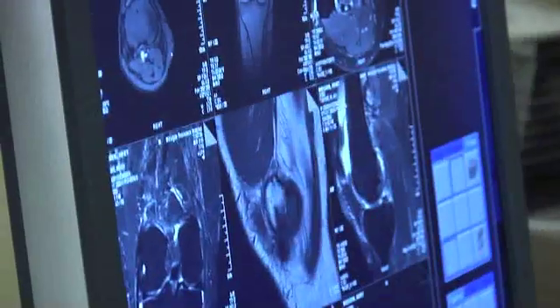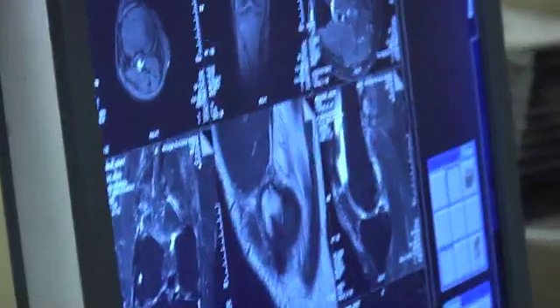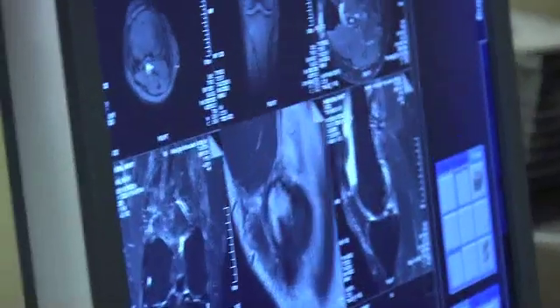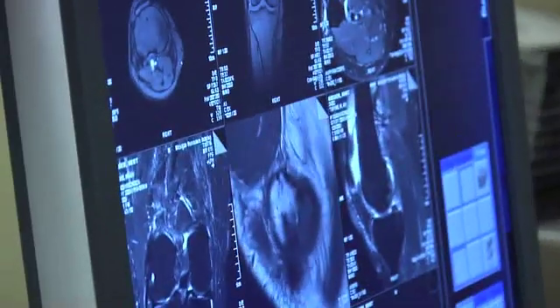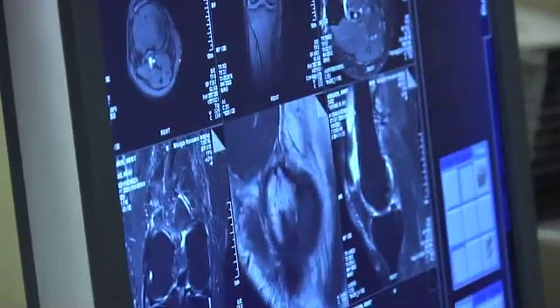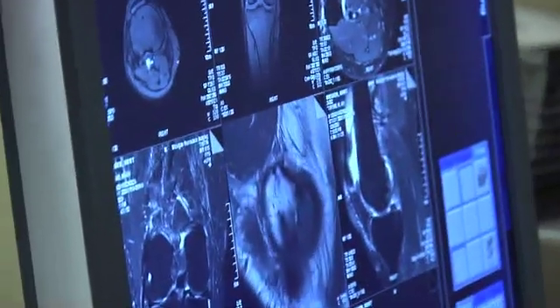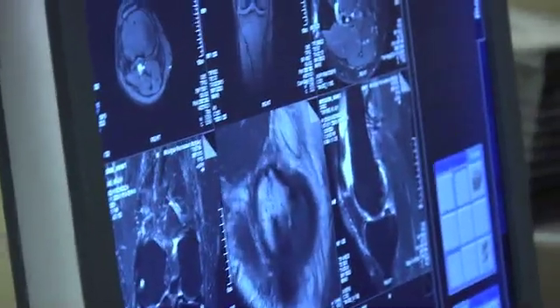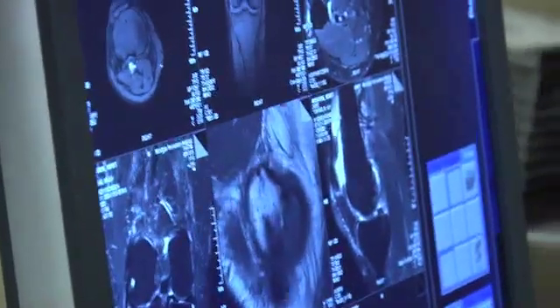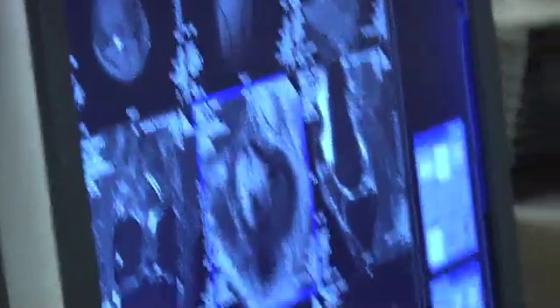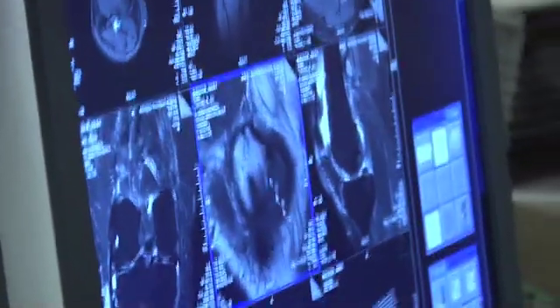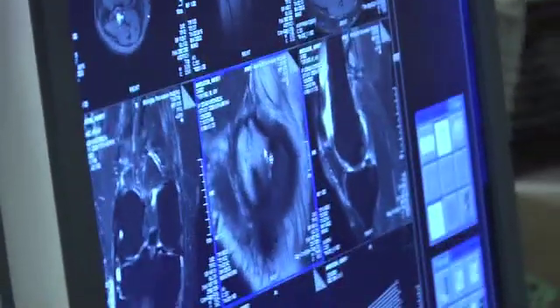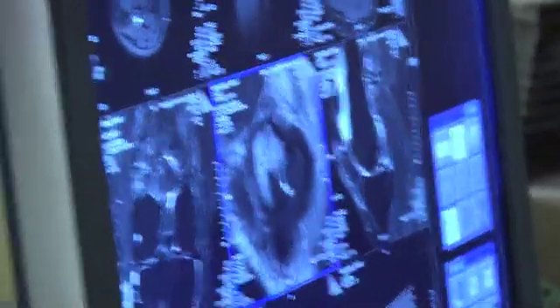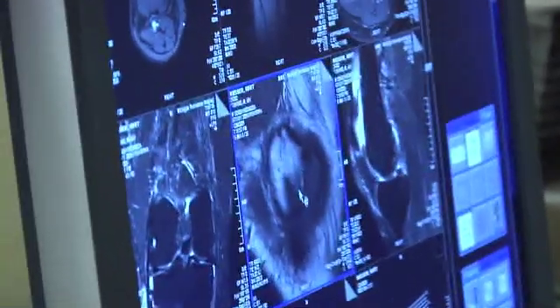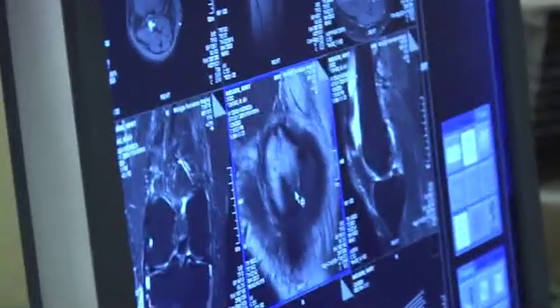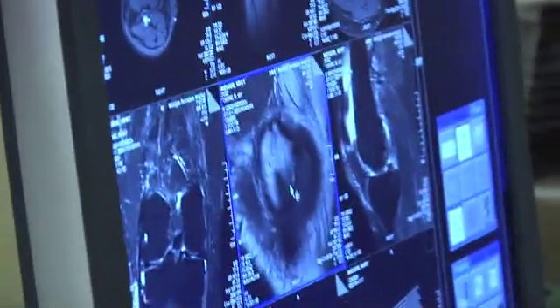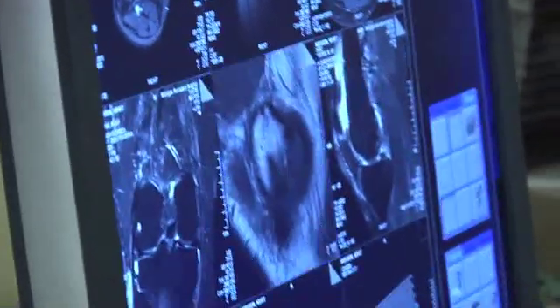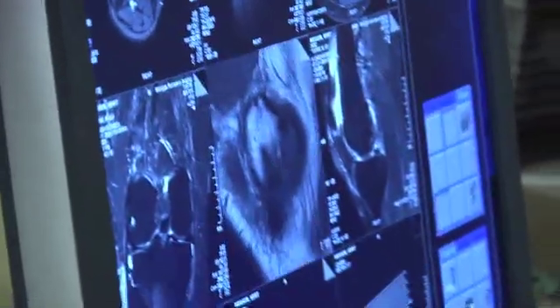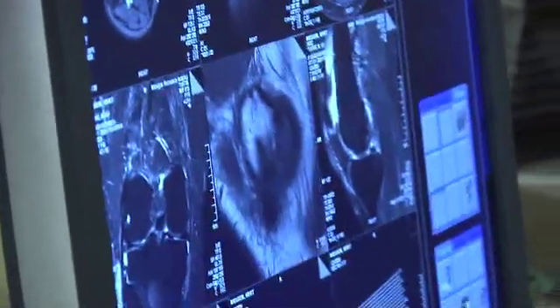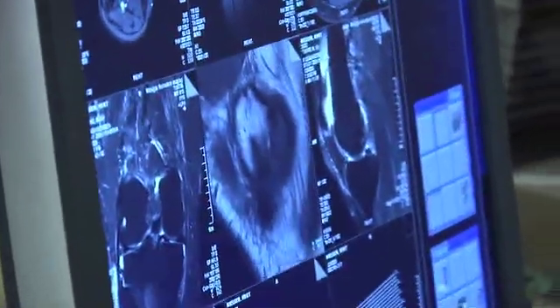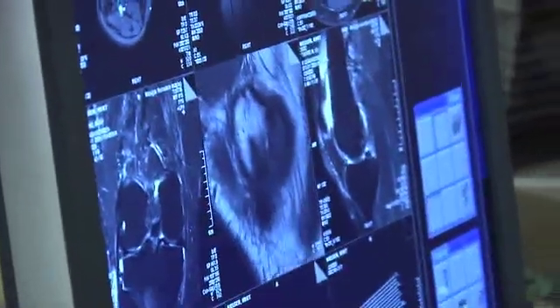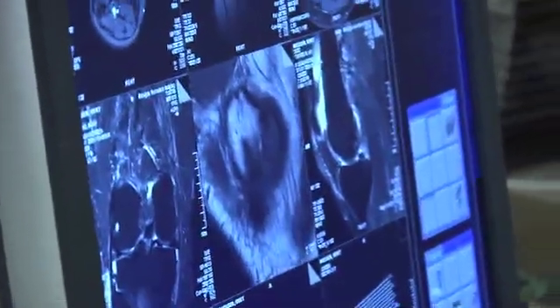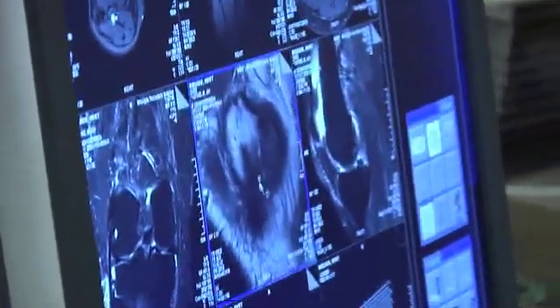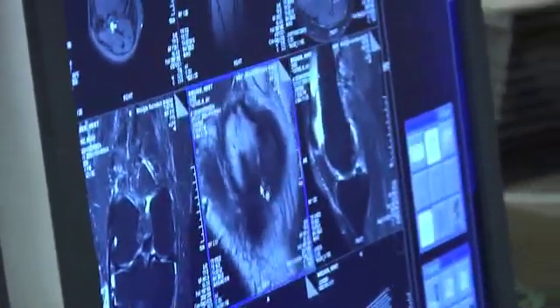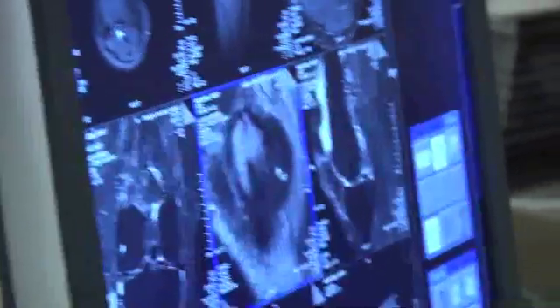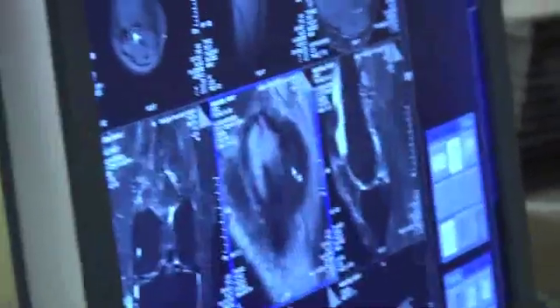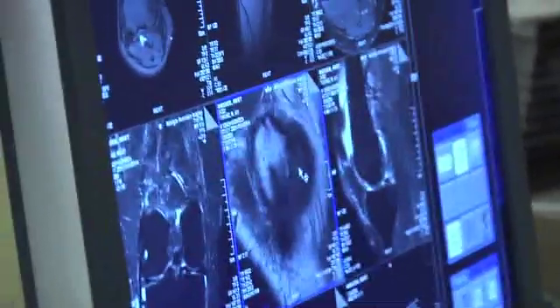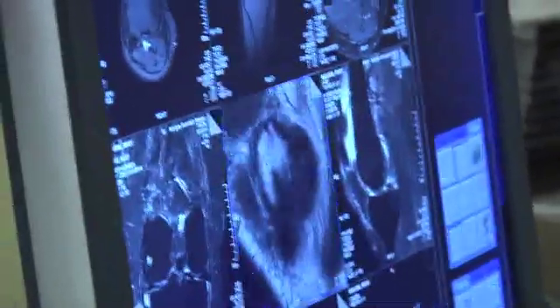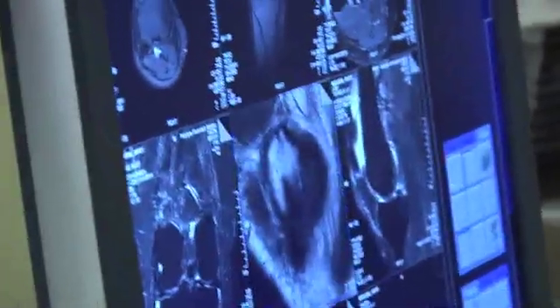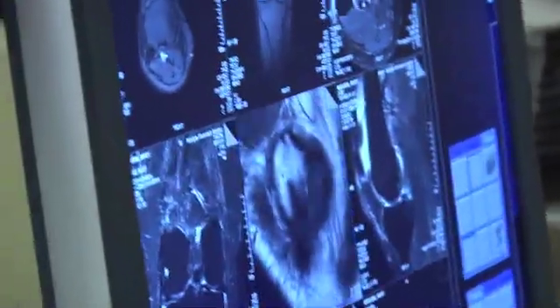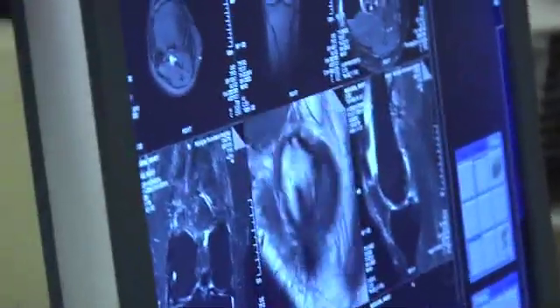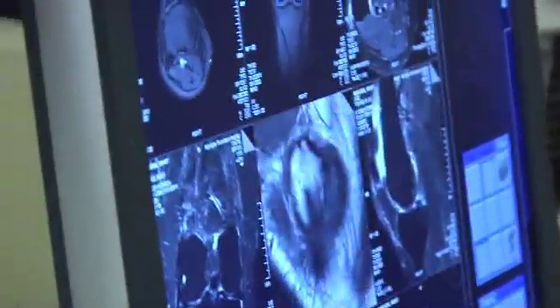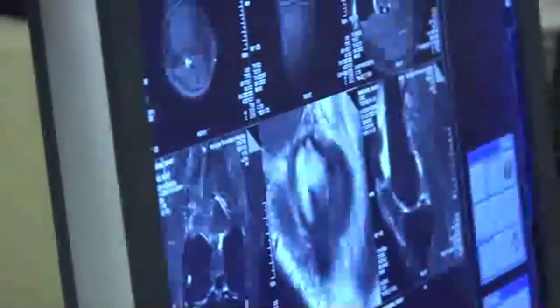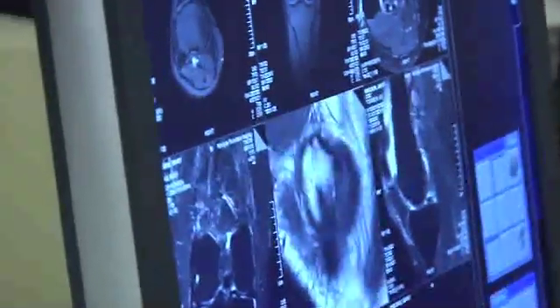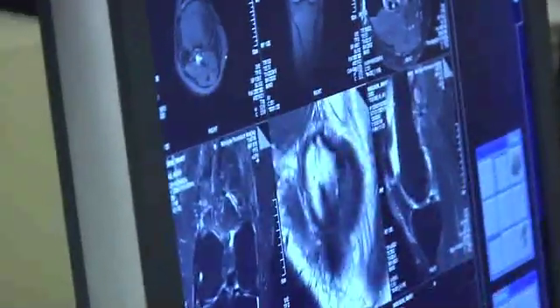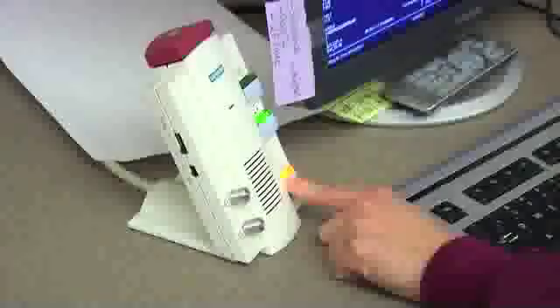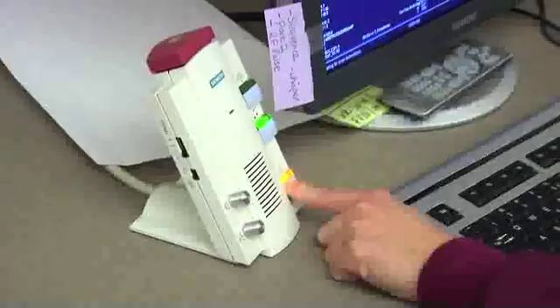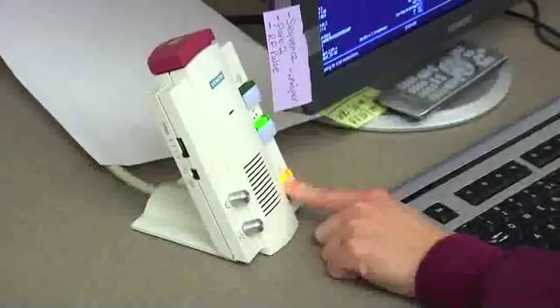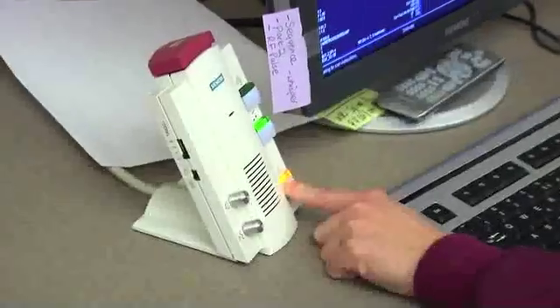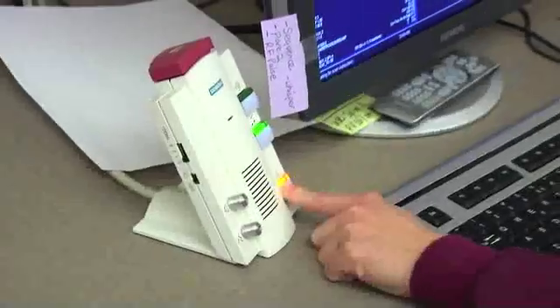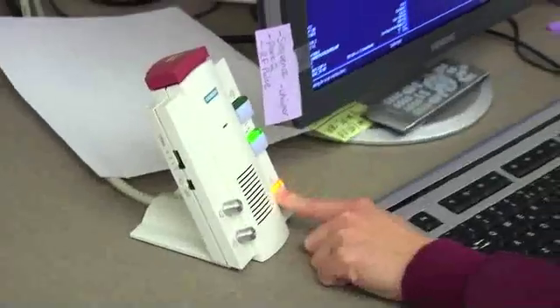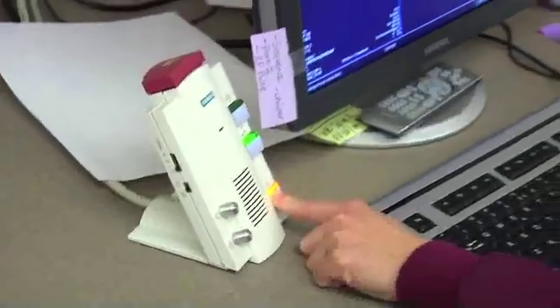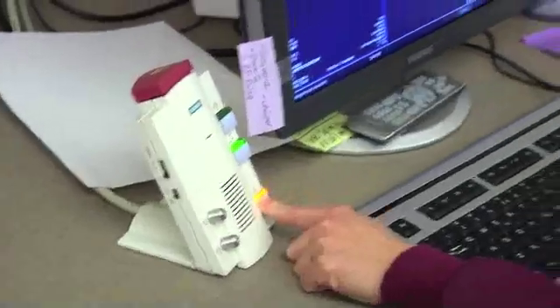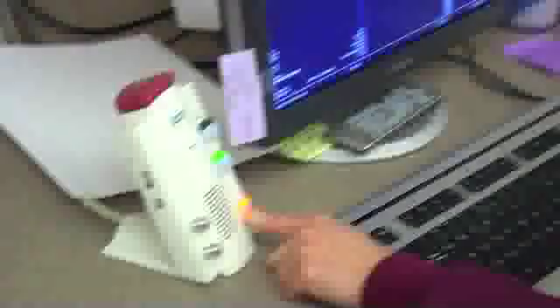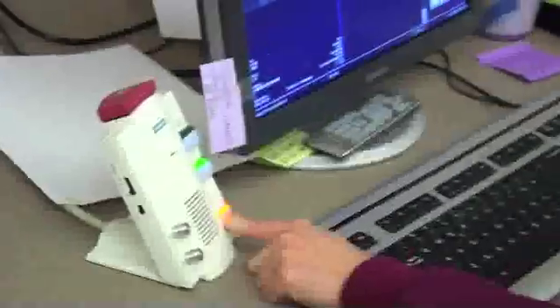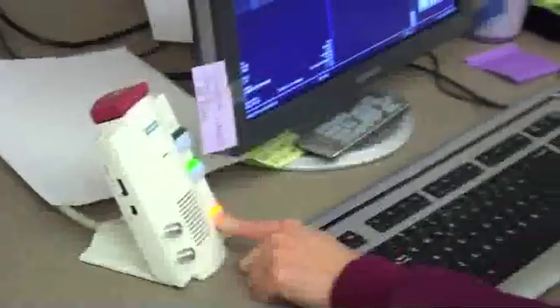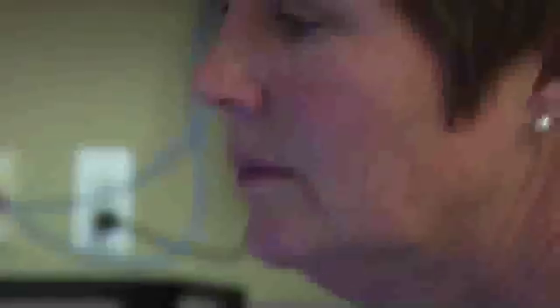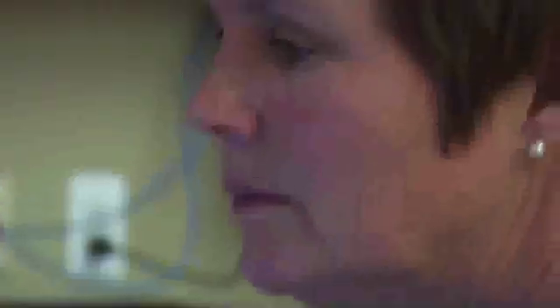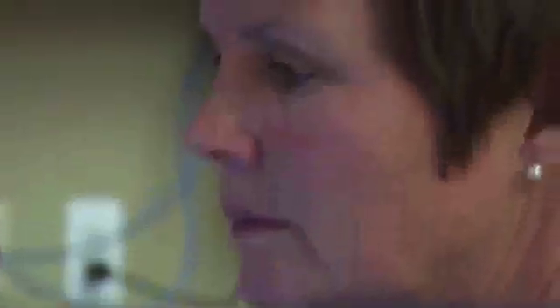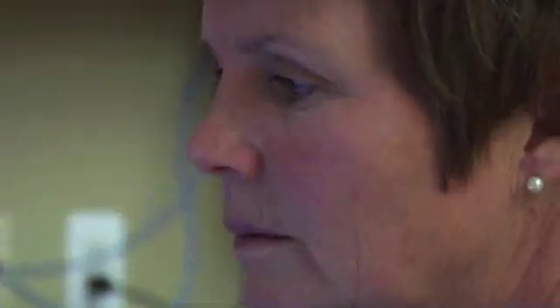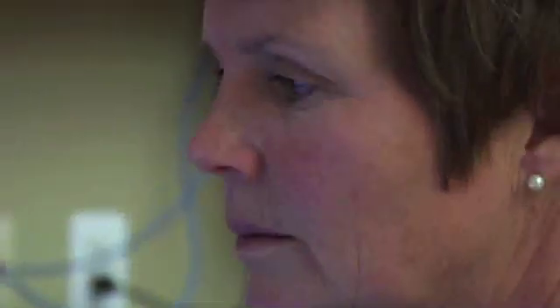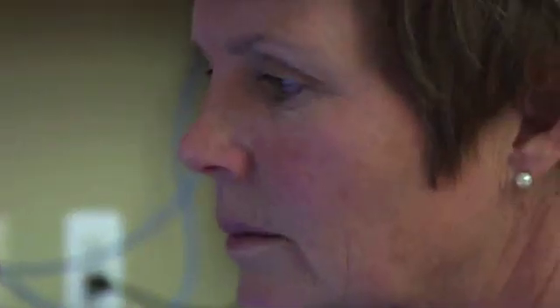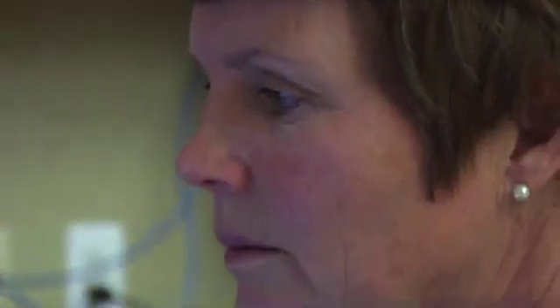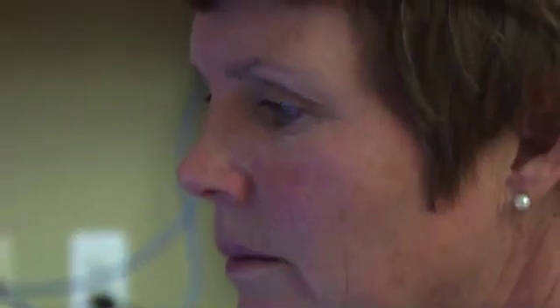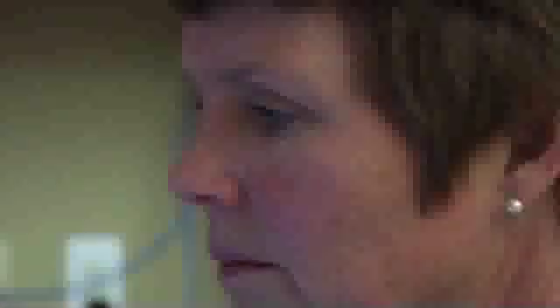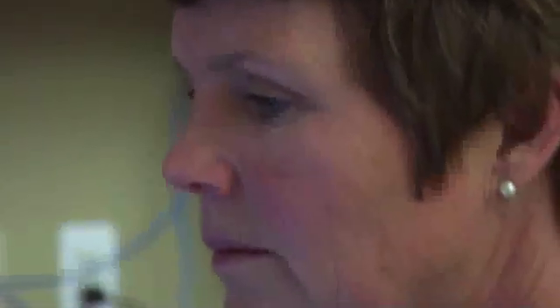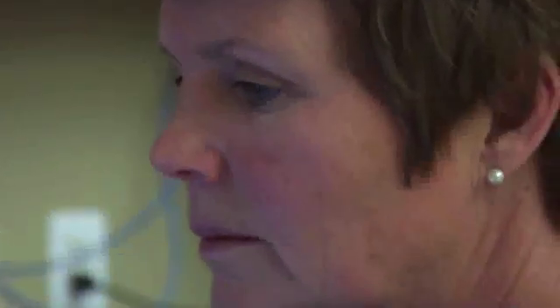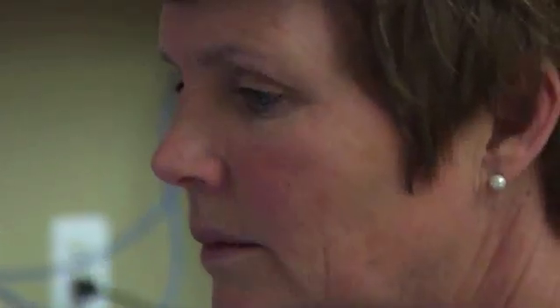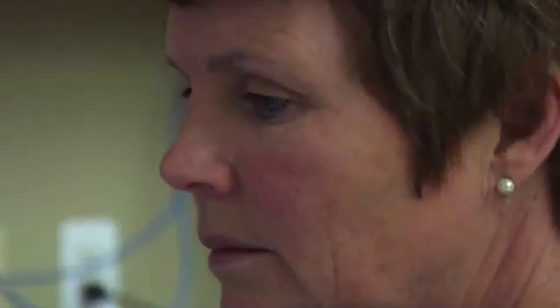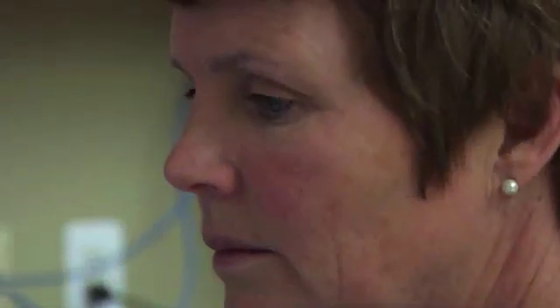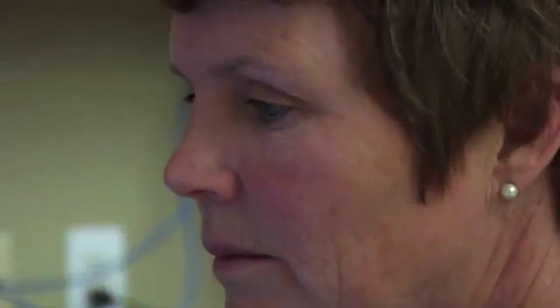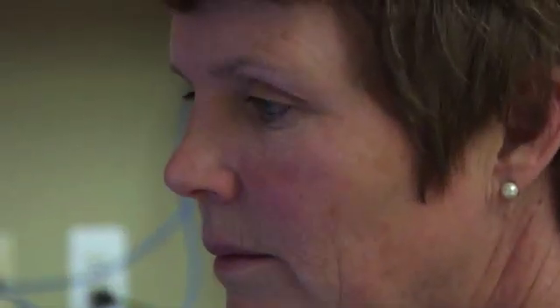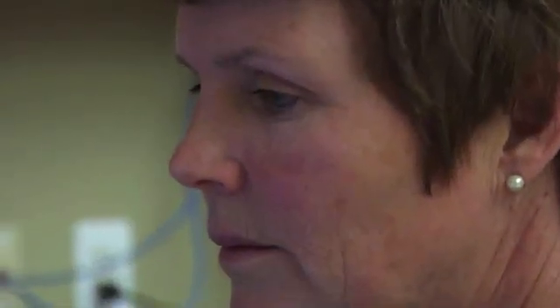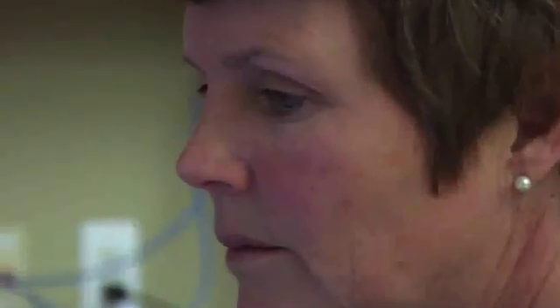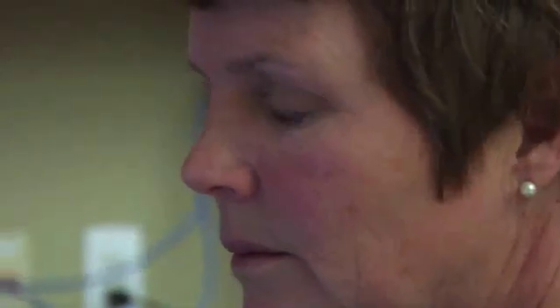Knee exams only take approximately 20 minutes. And during that time, the technologist will be in constant contact with you, keeping you updated on how the exam is going.